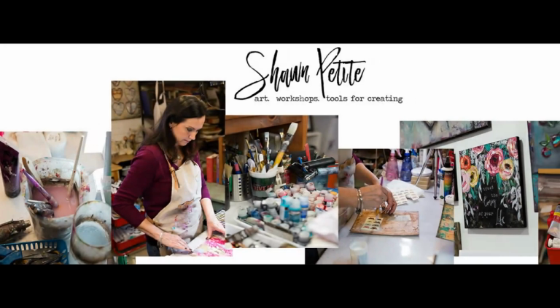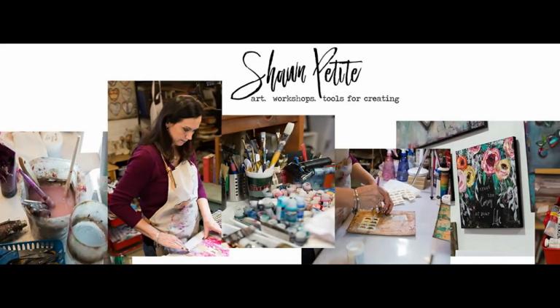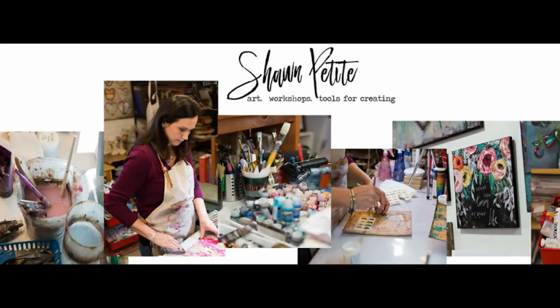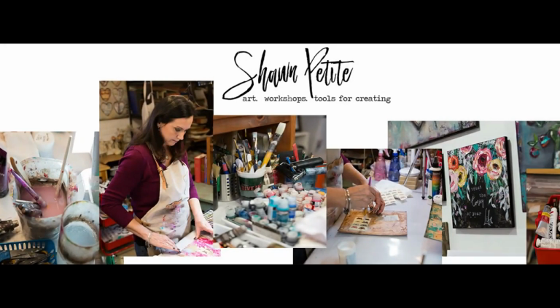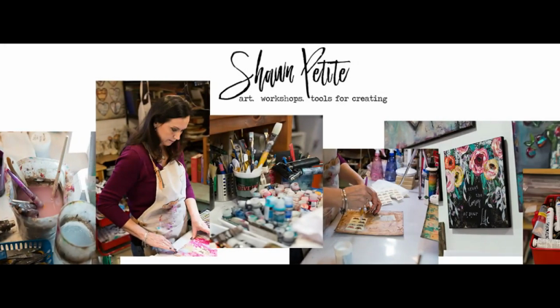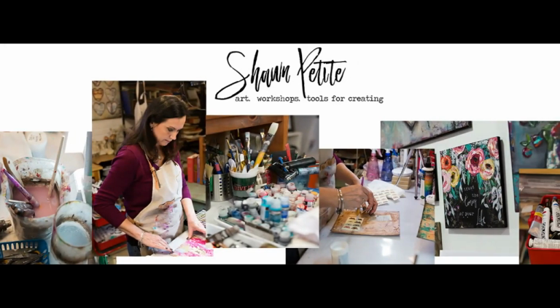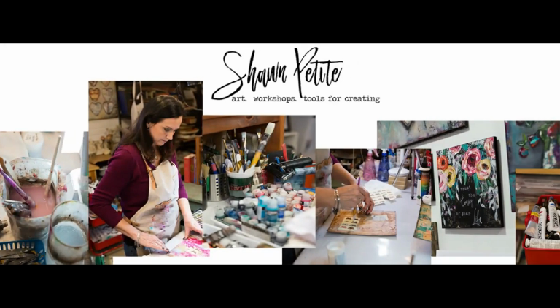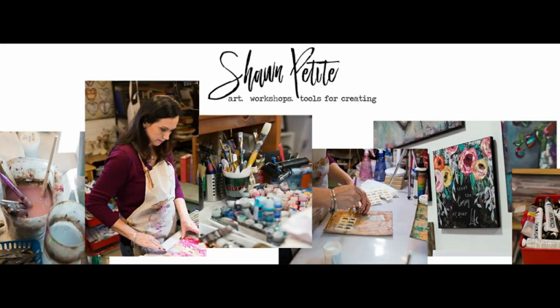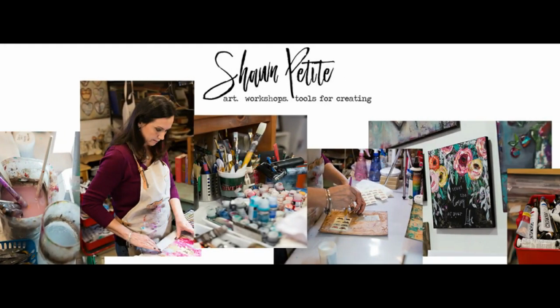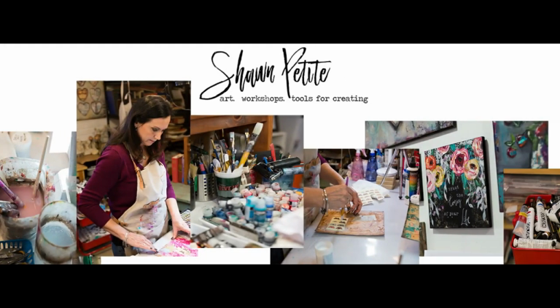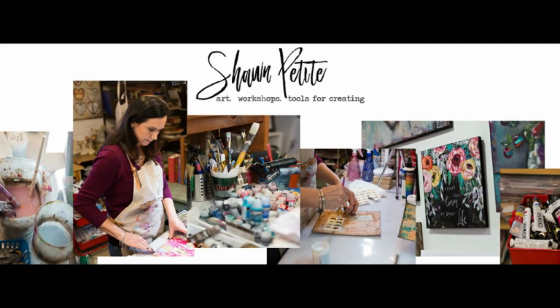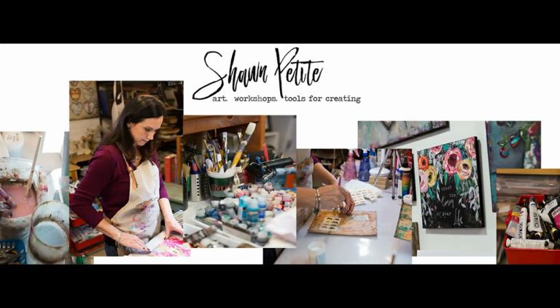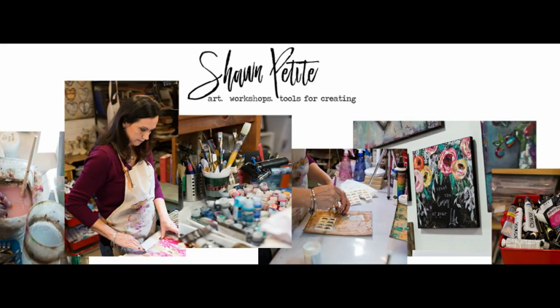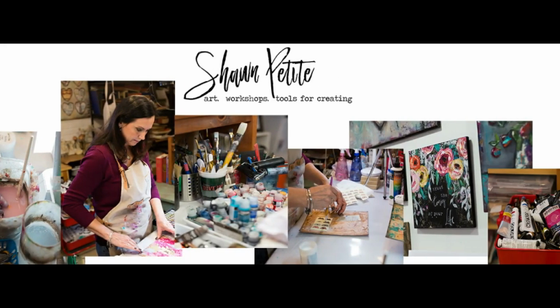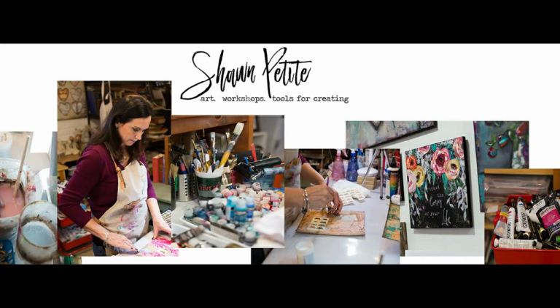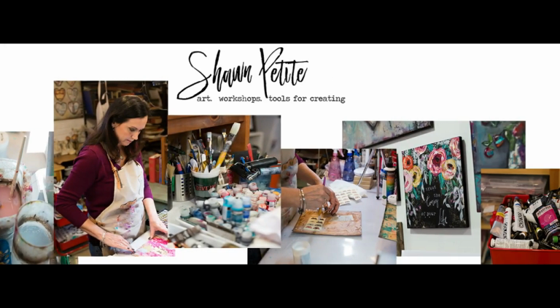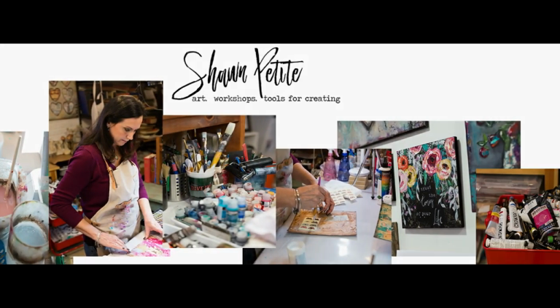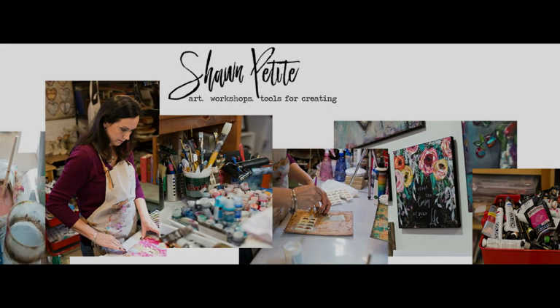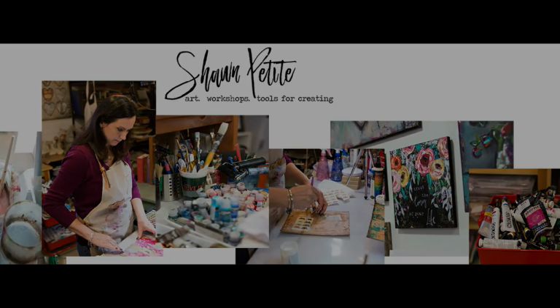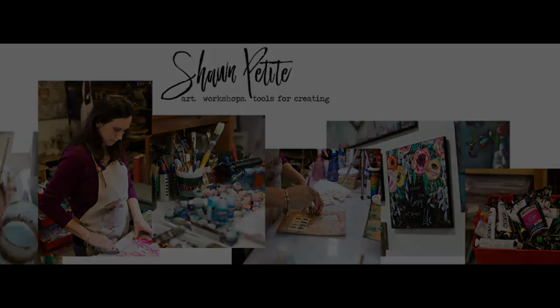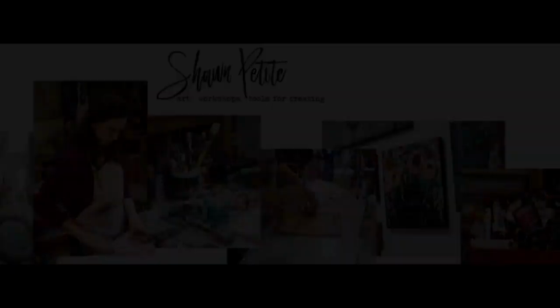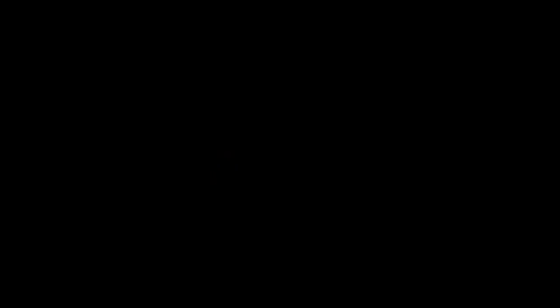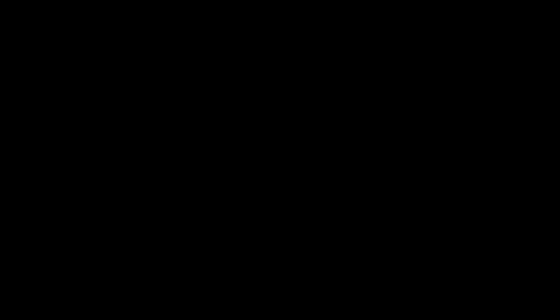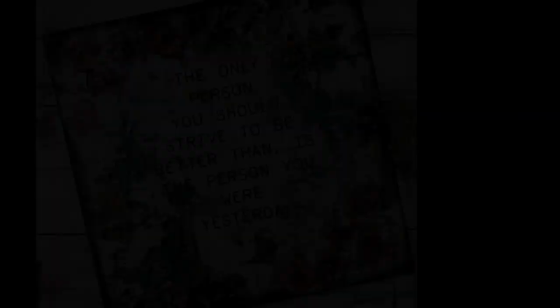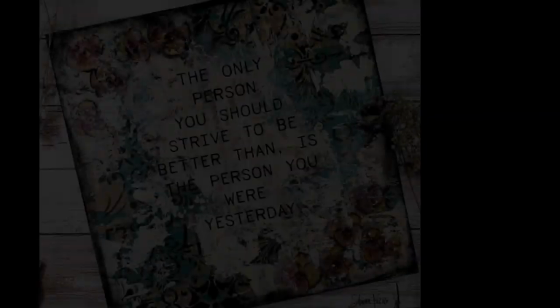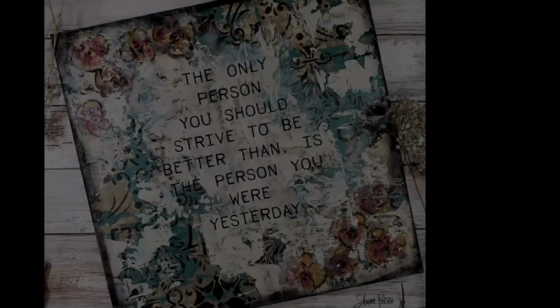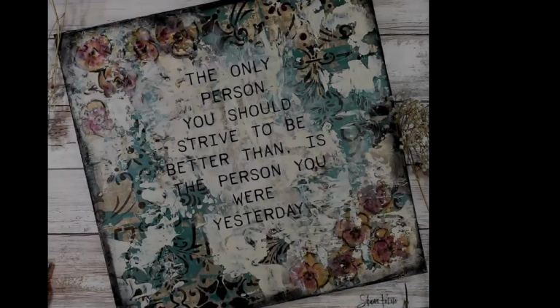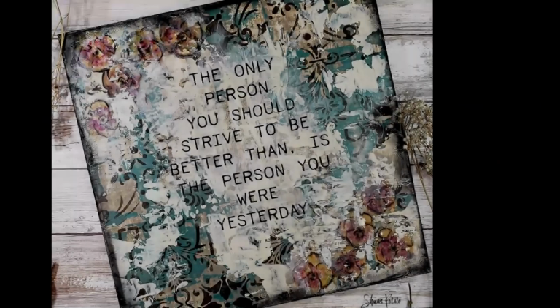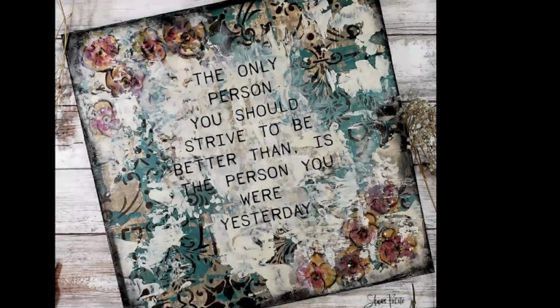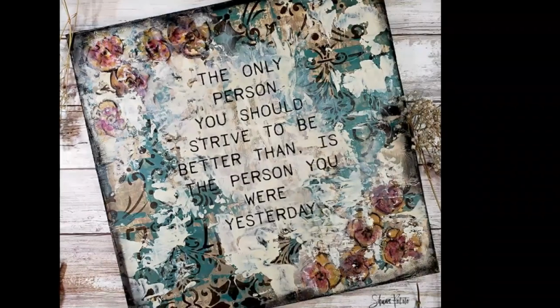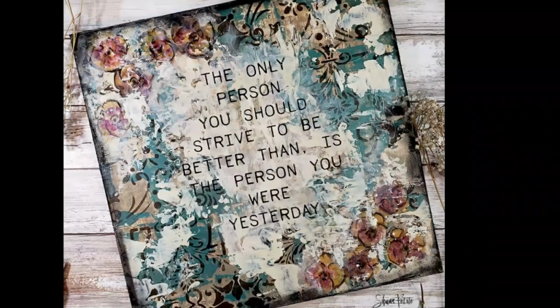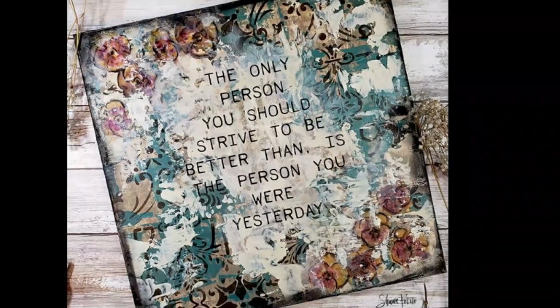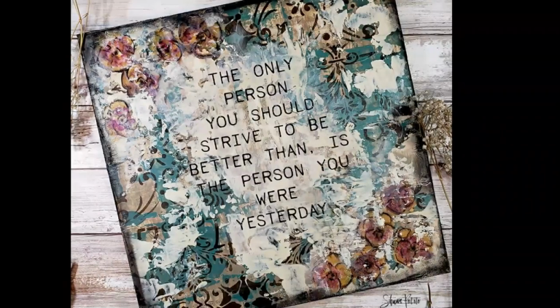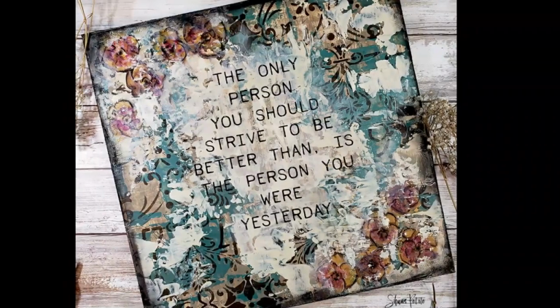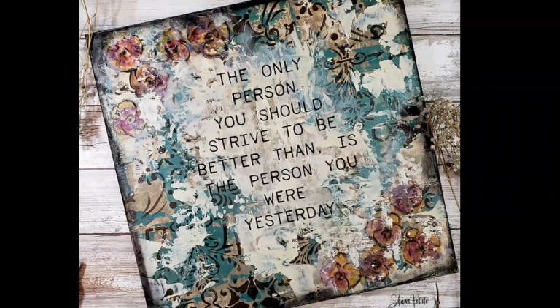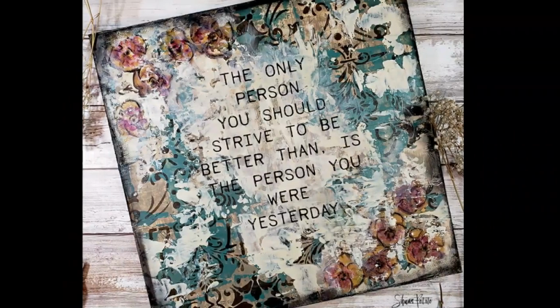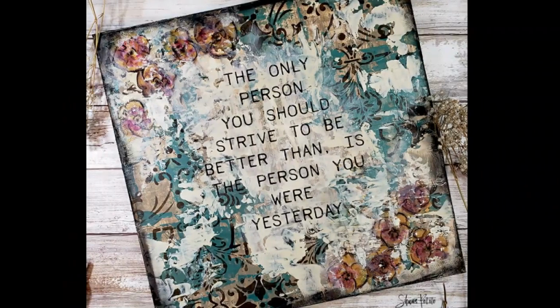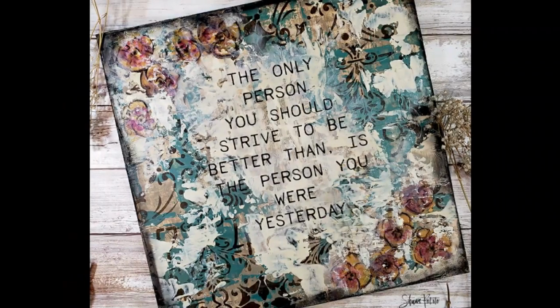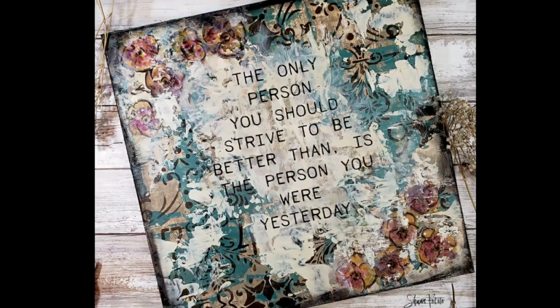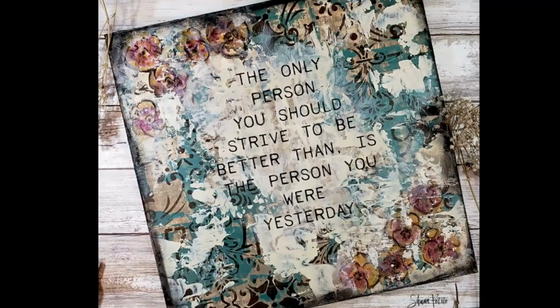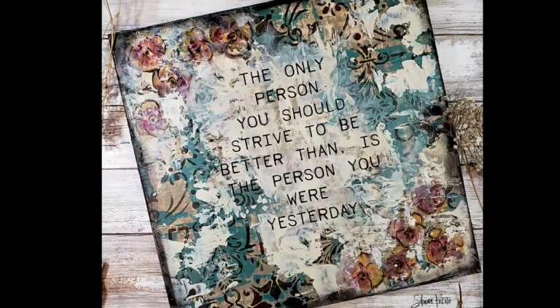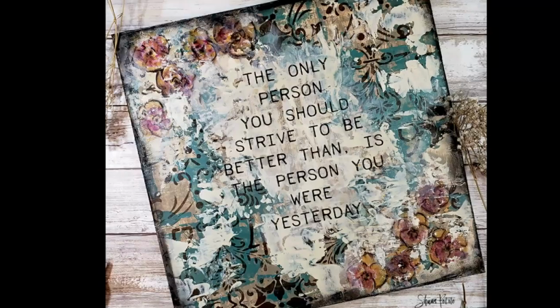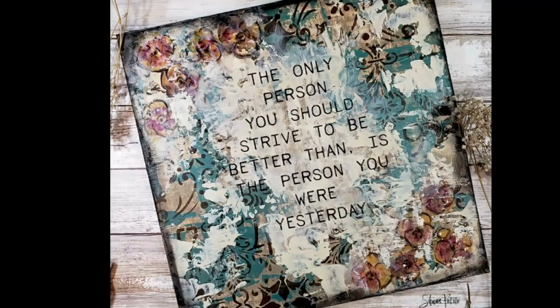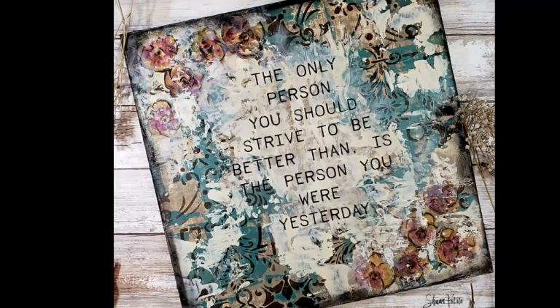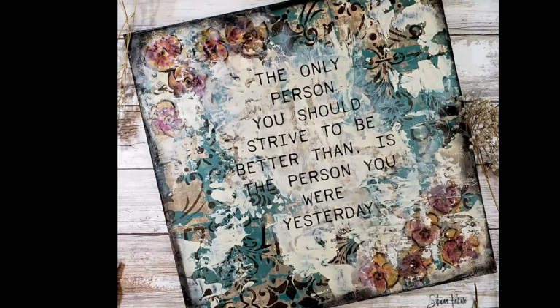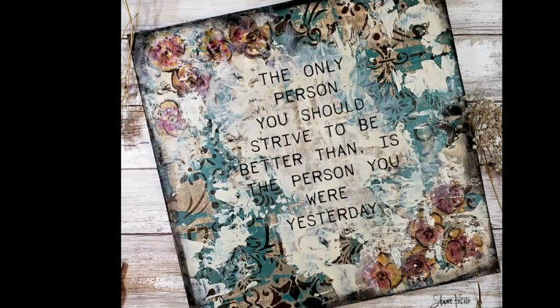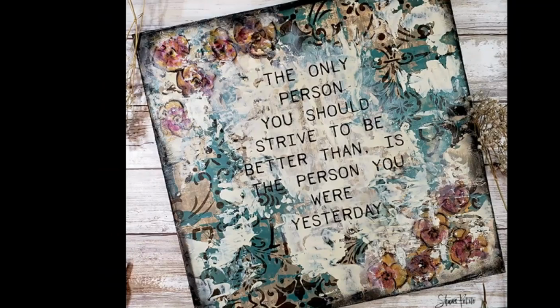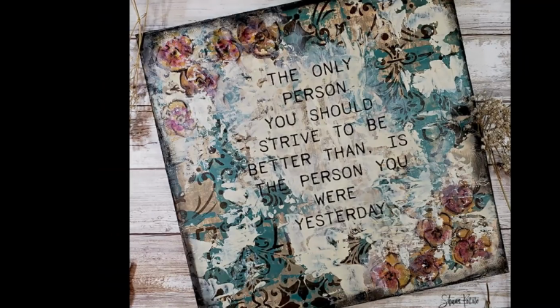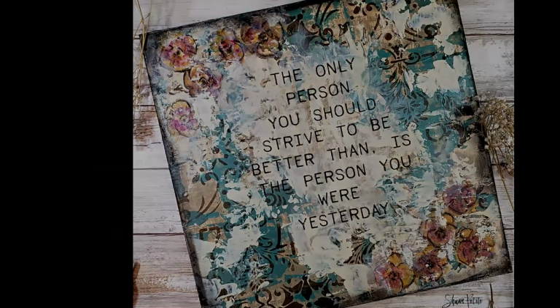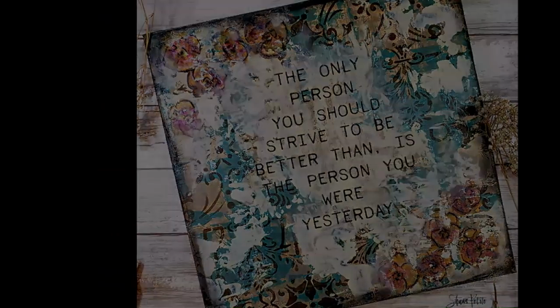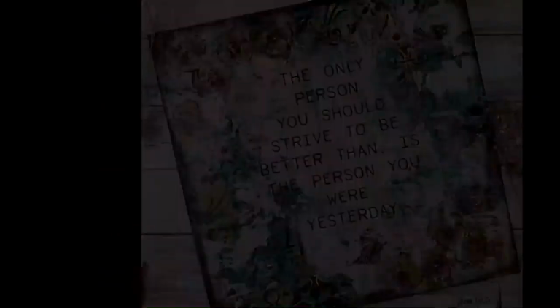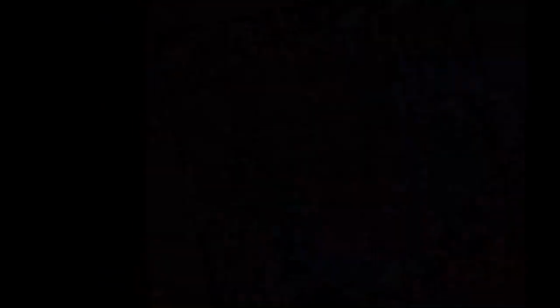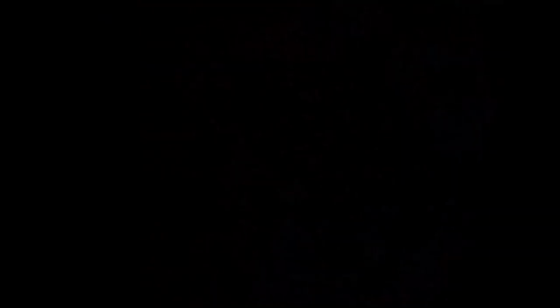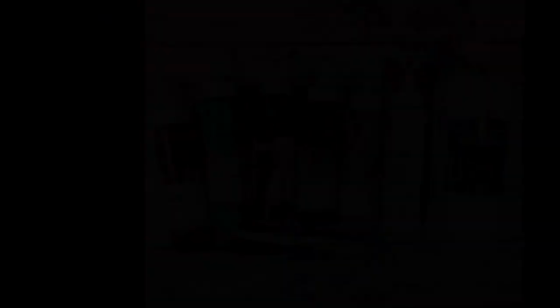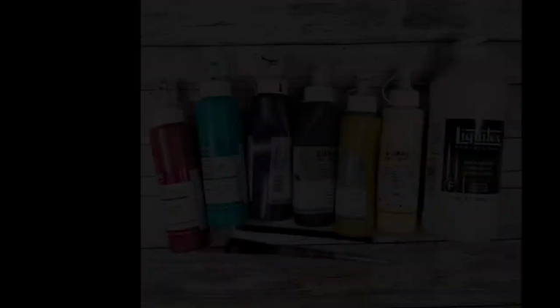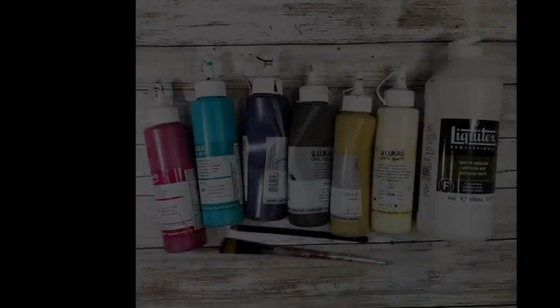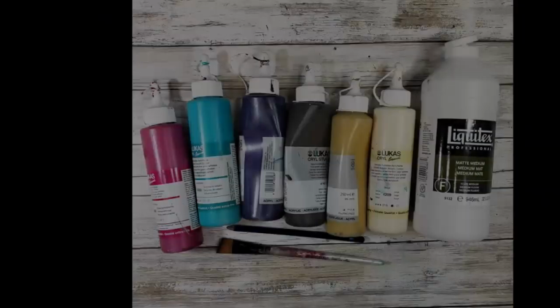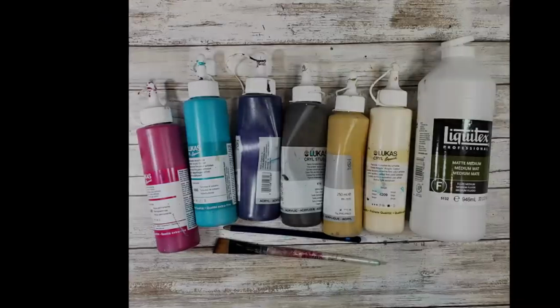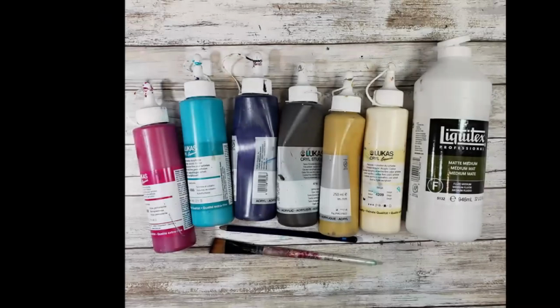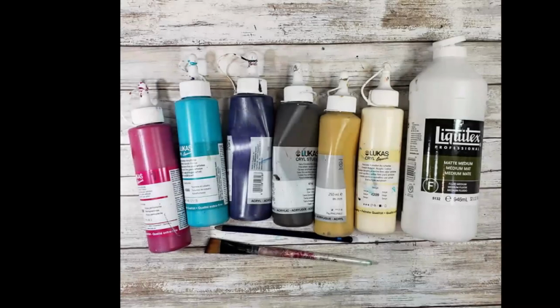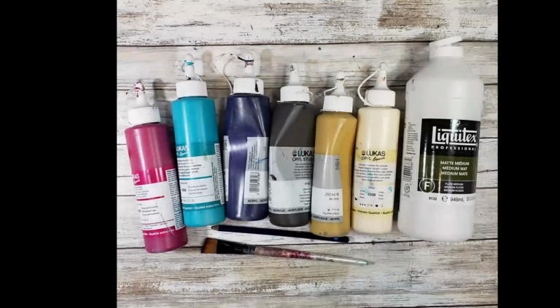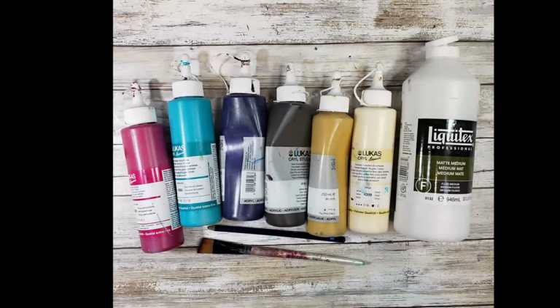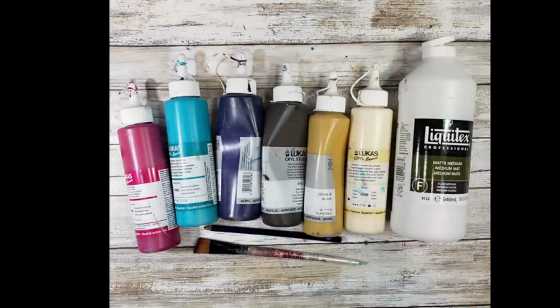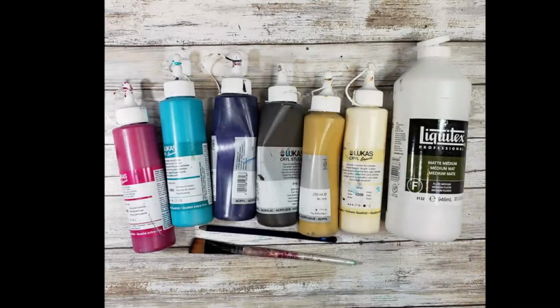Well hello my friends, it's Sean Petit and welcome back to my YouTube channel. Look at this layered goodness we're making today.